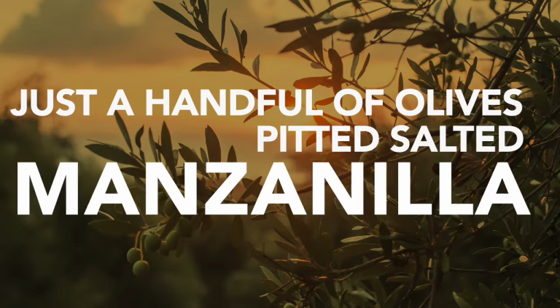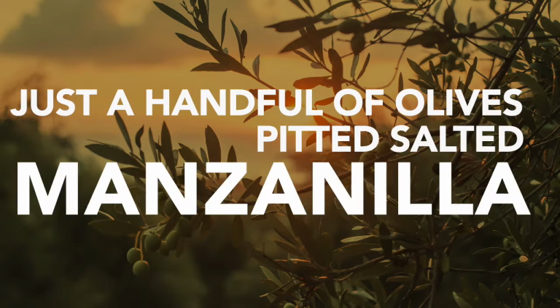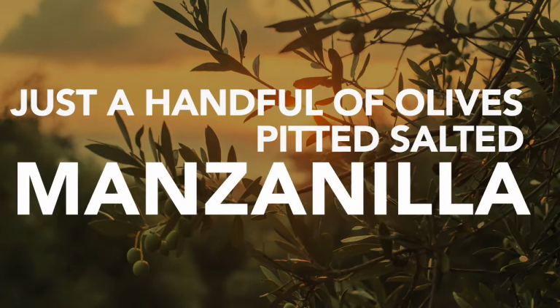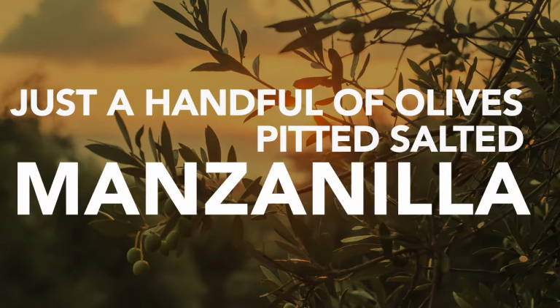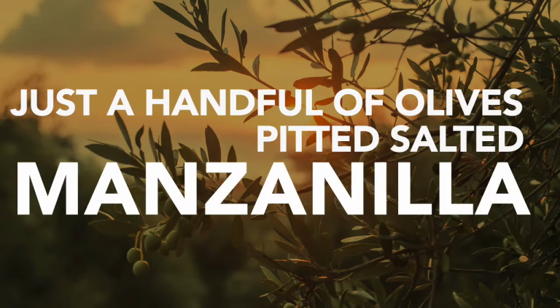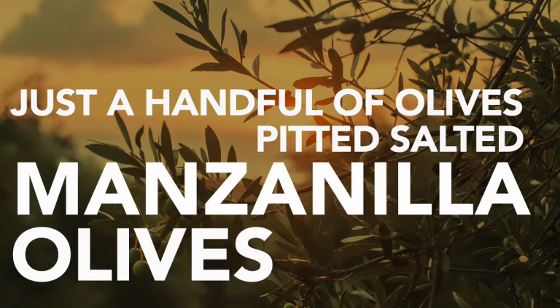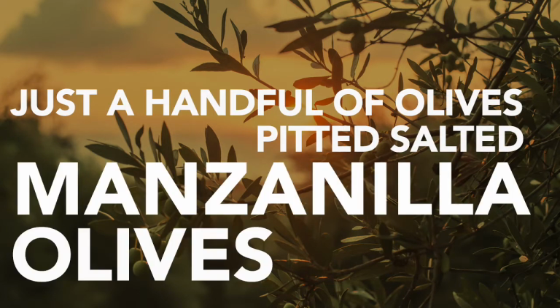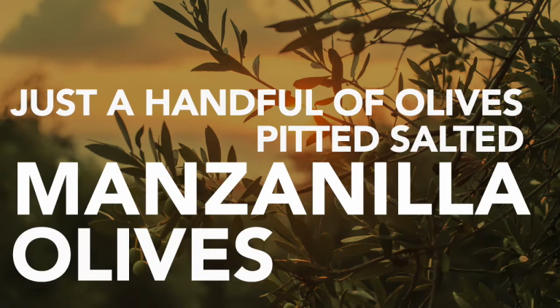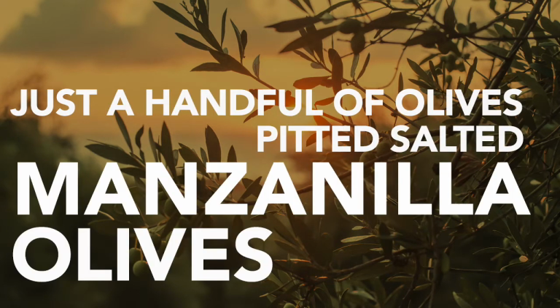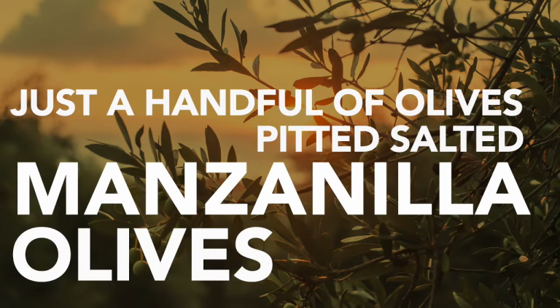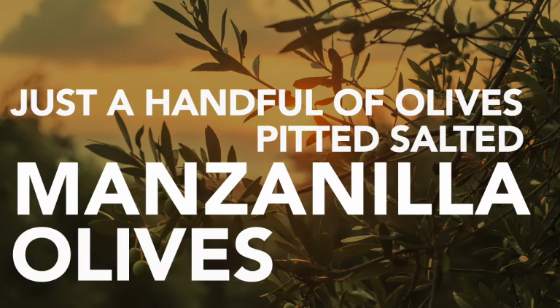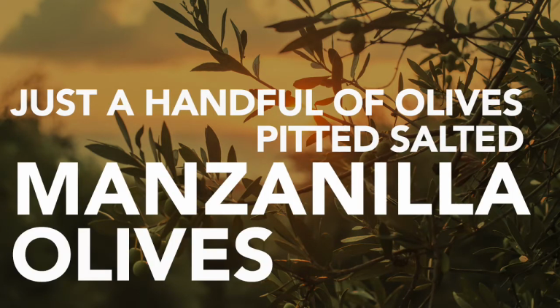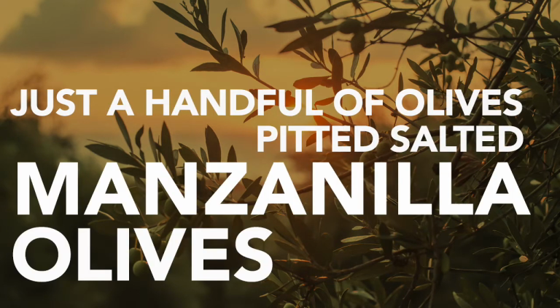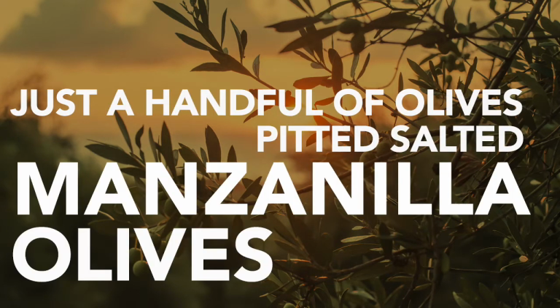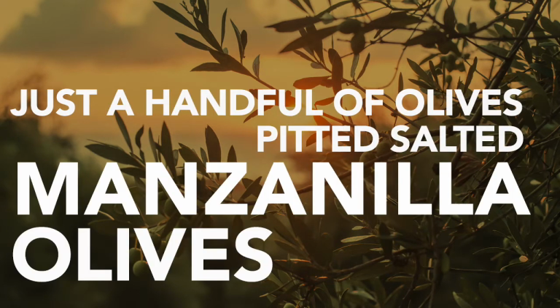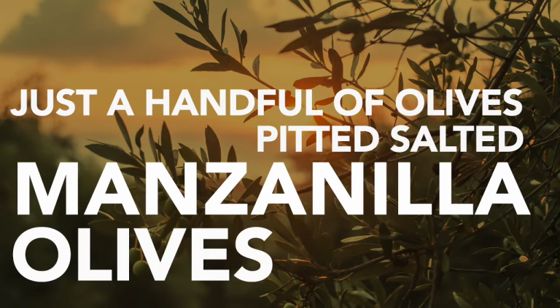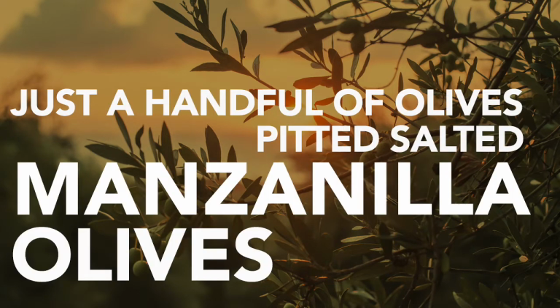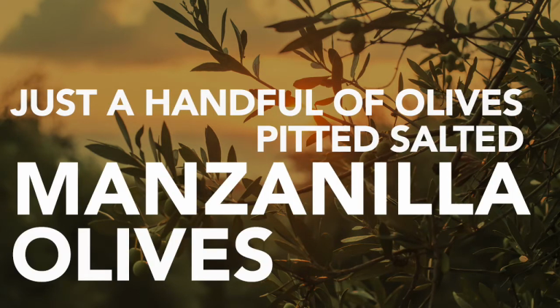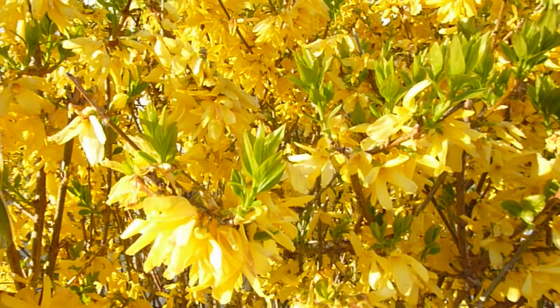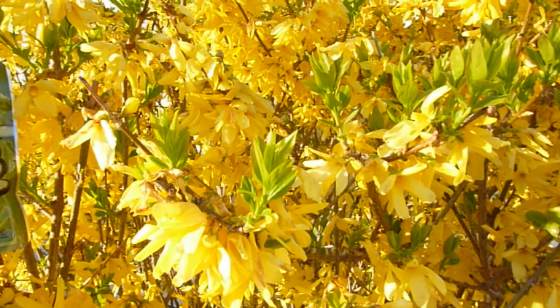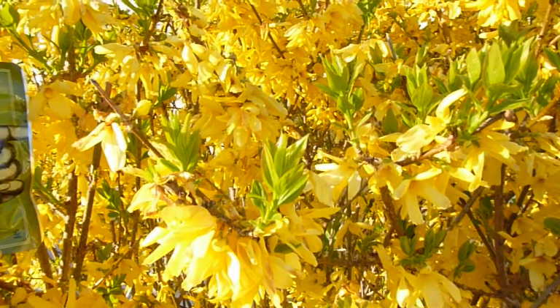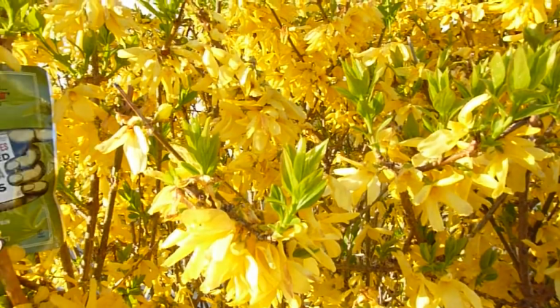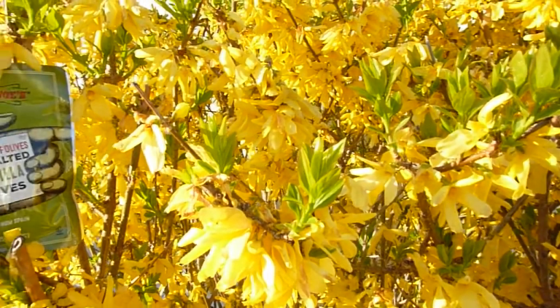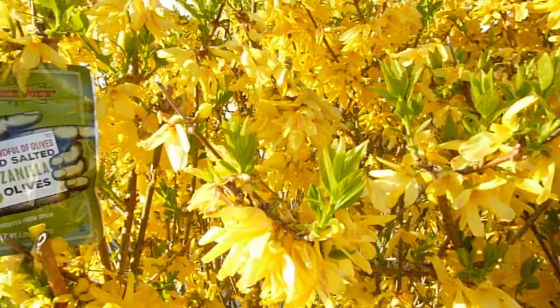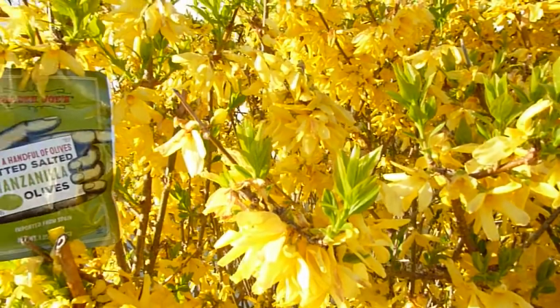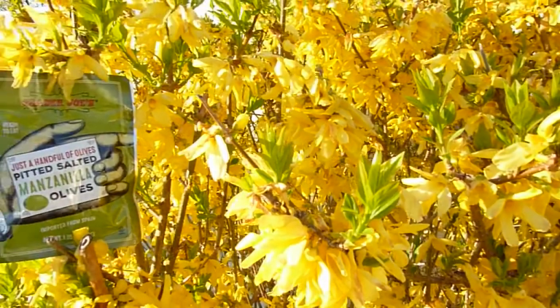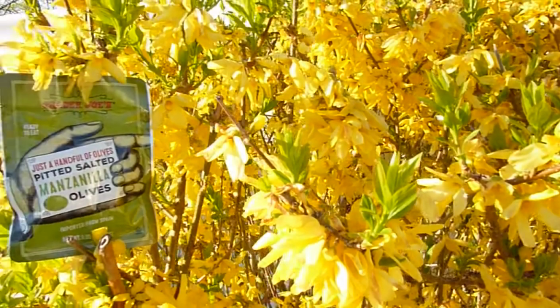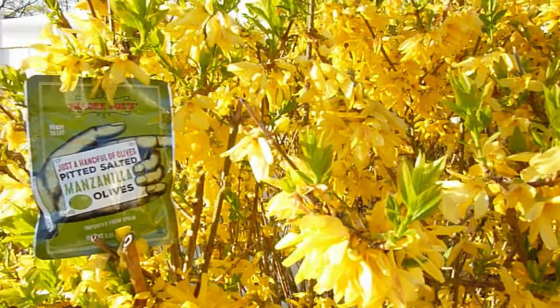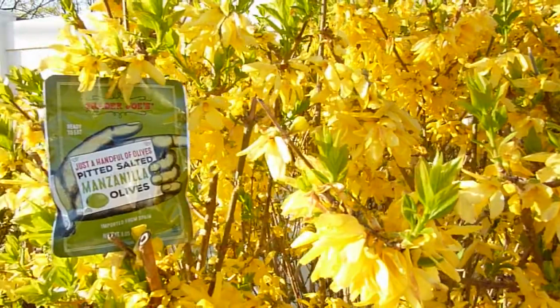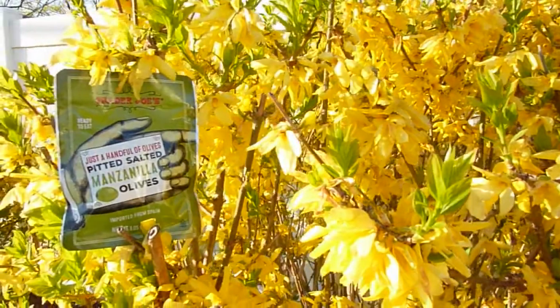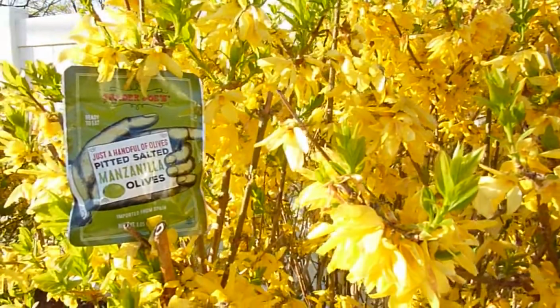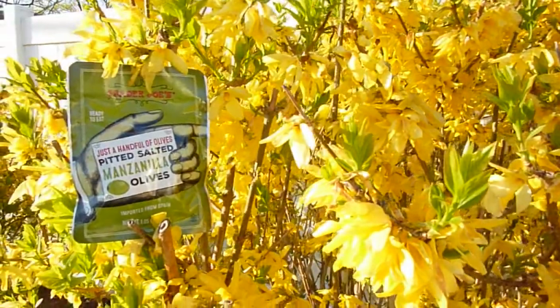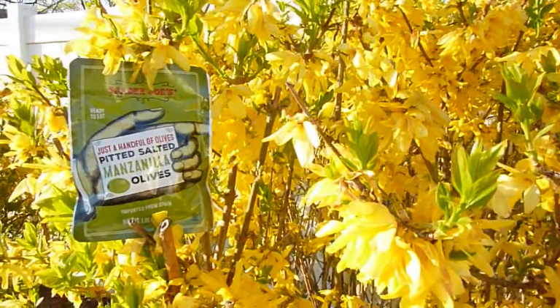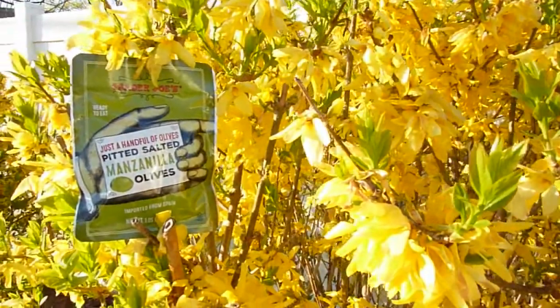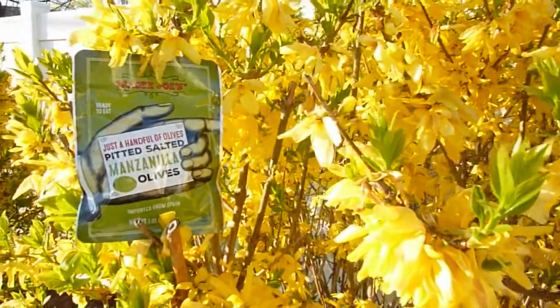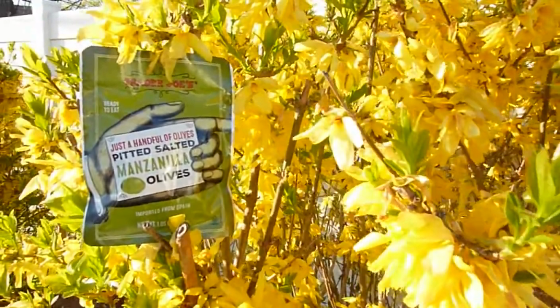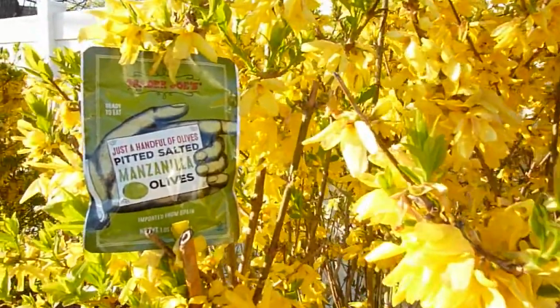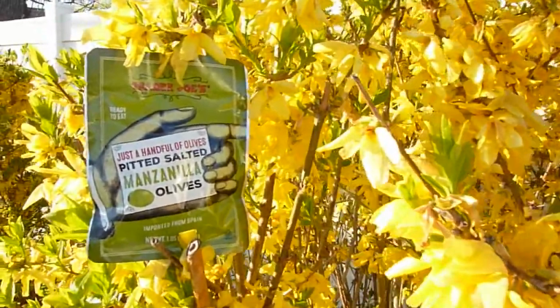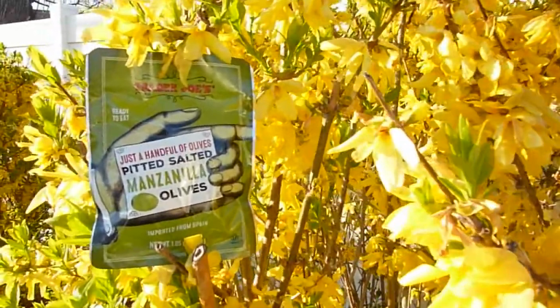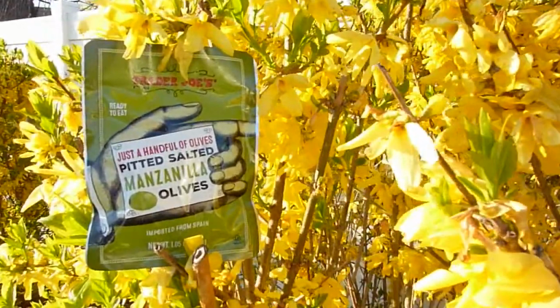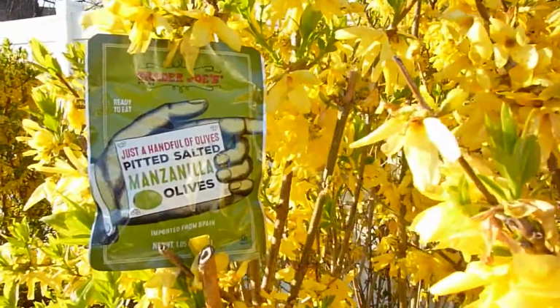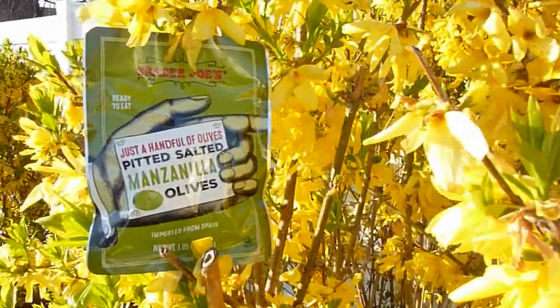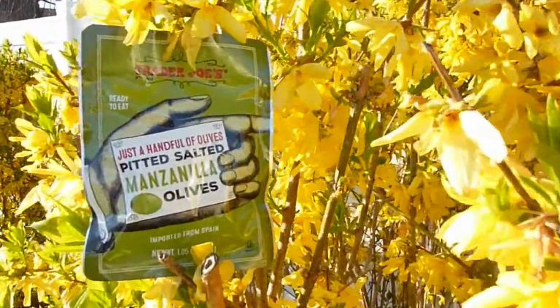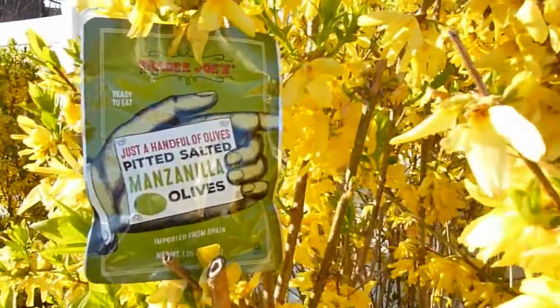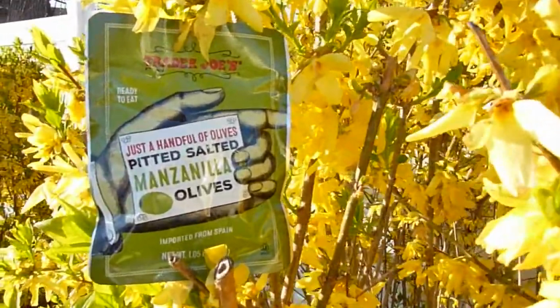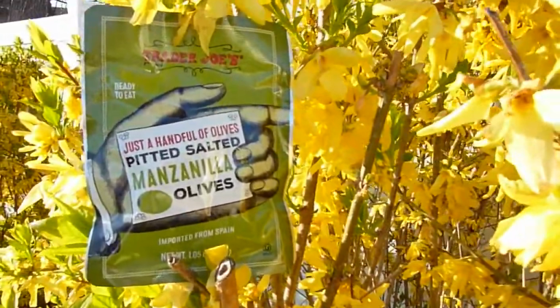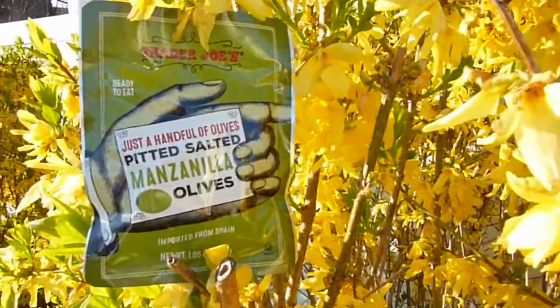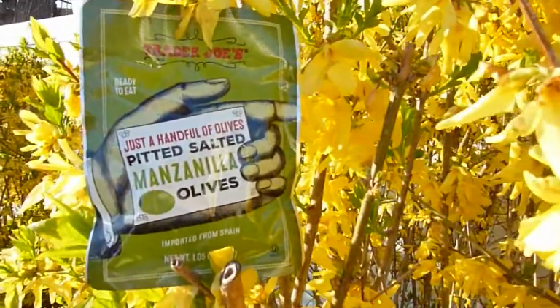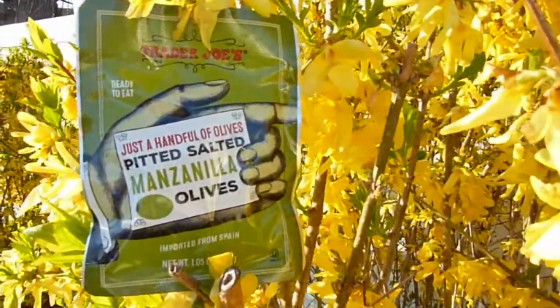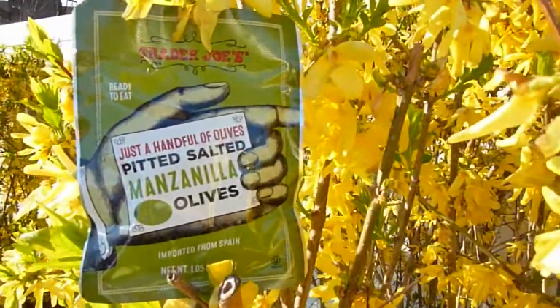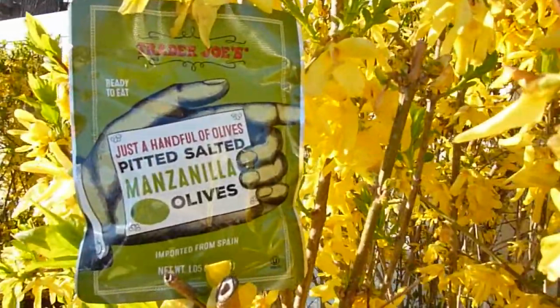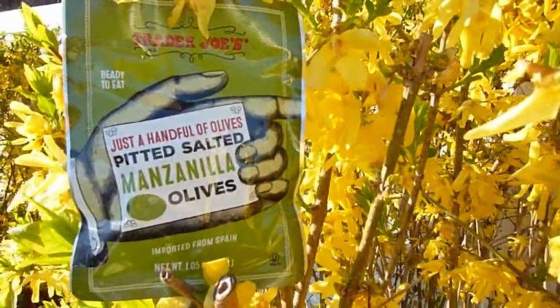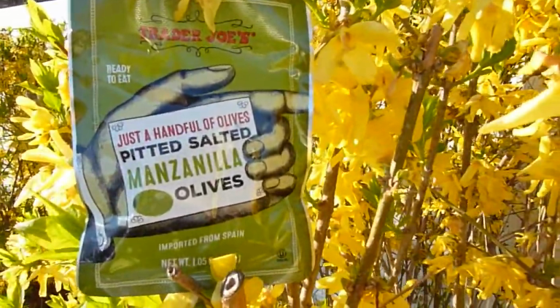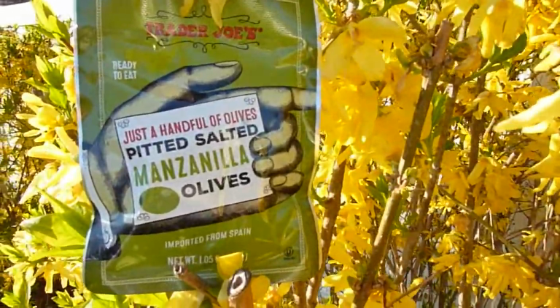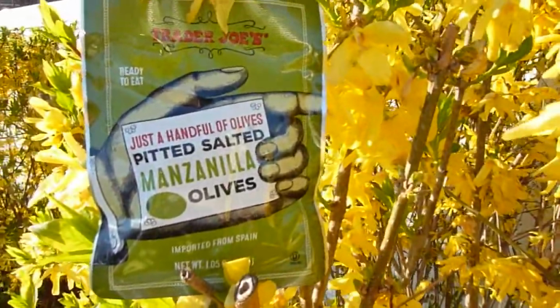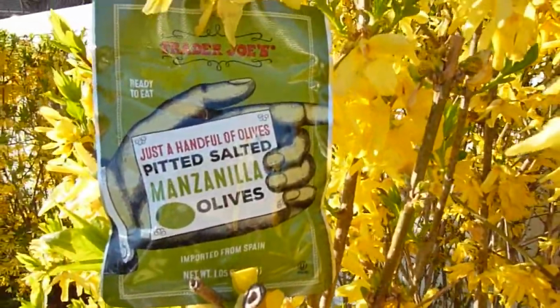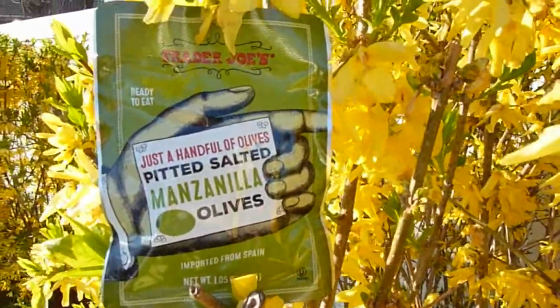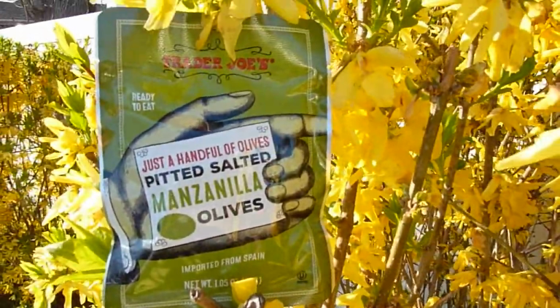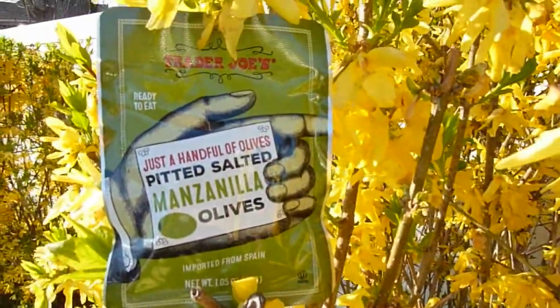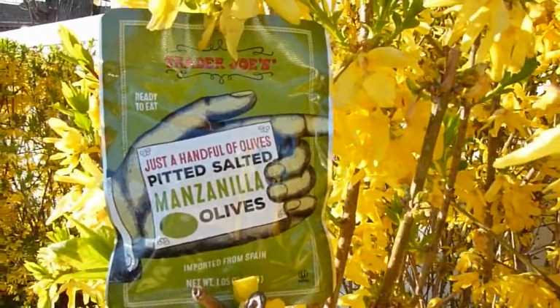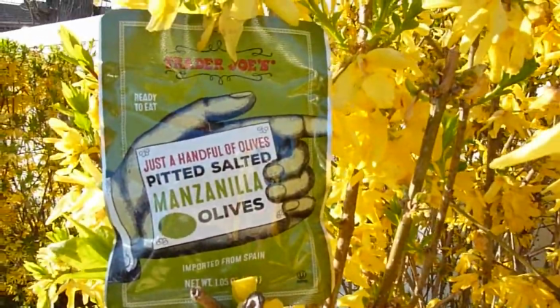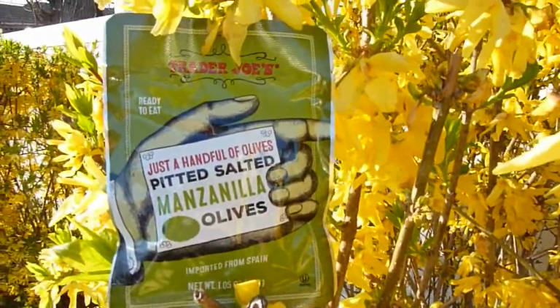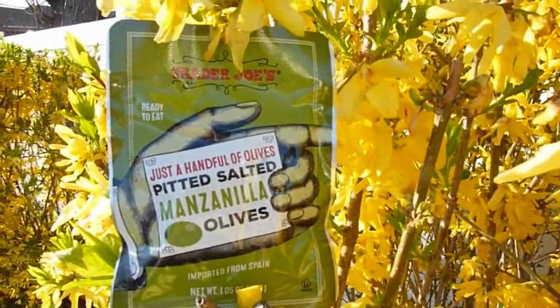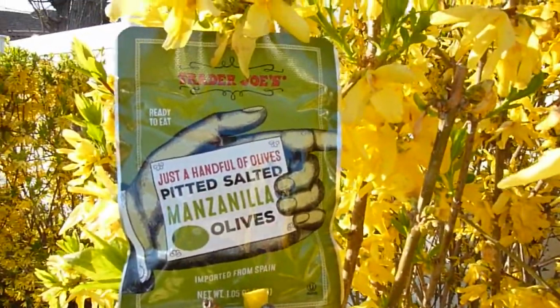Manzanilla in Spanish means chamomile. So when I saw this new TJ's product I was very intrigued to find out what these olives taste like.